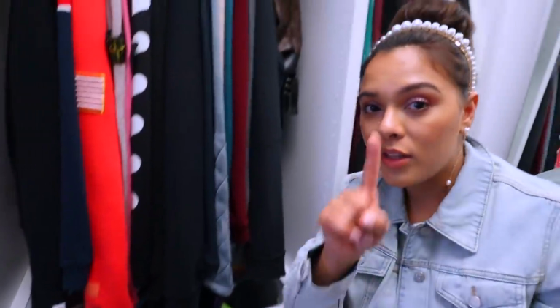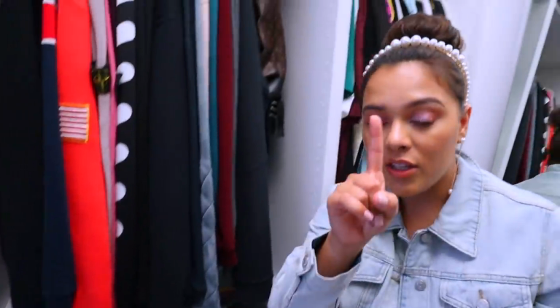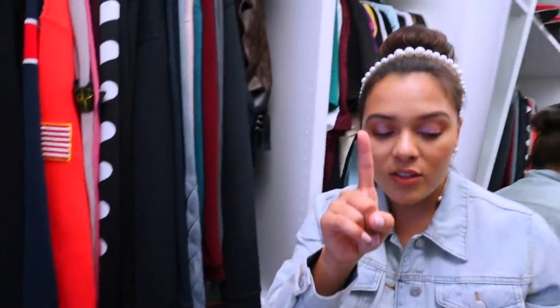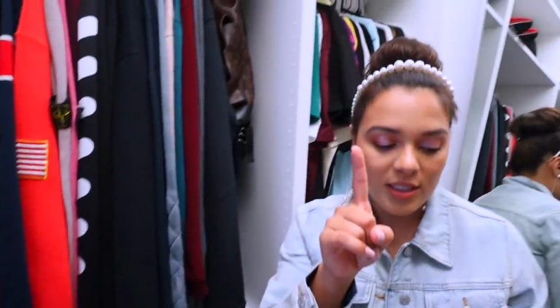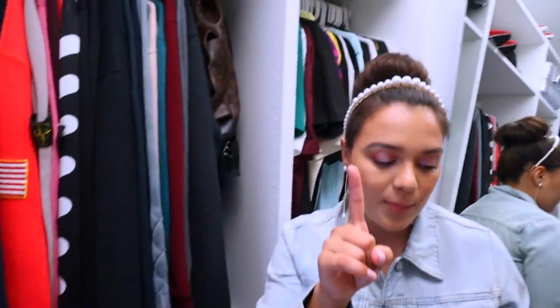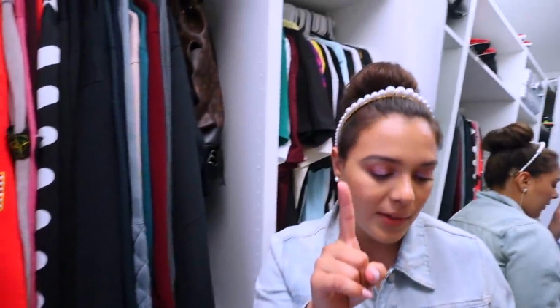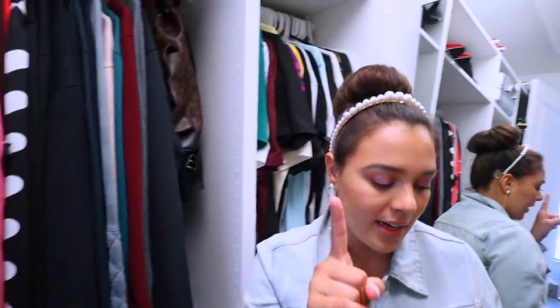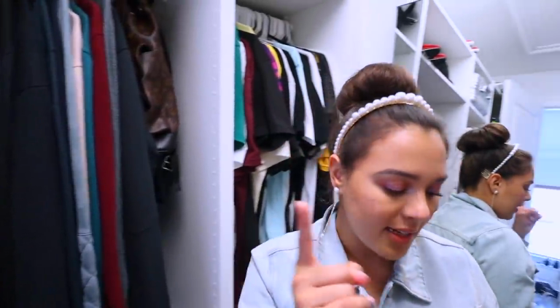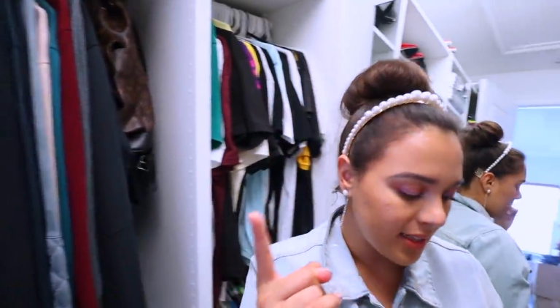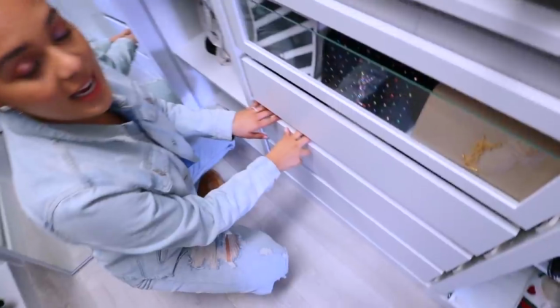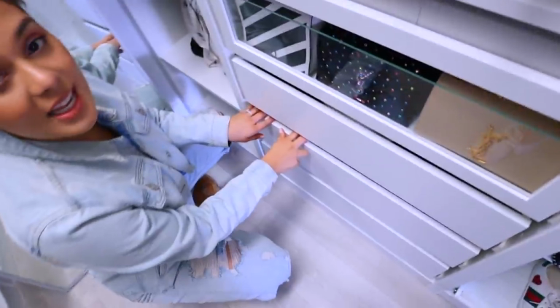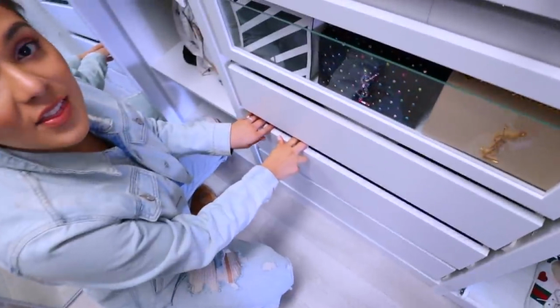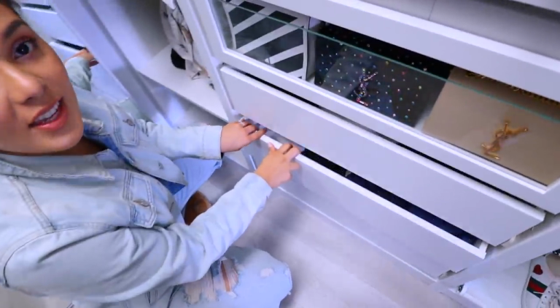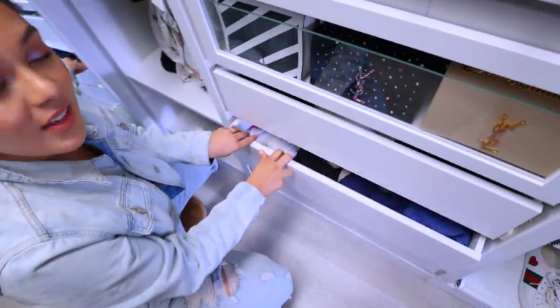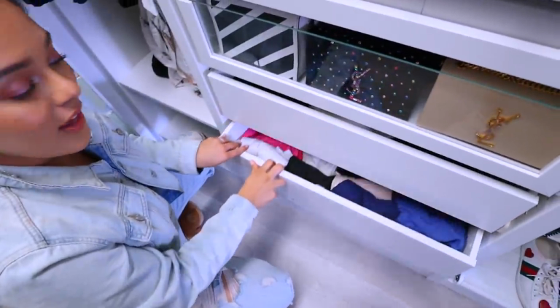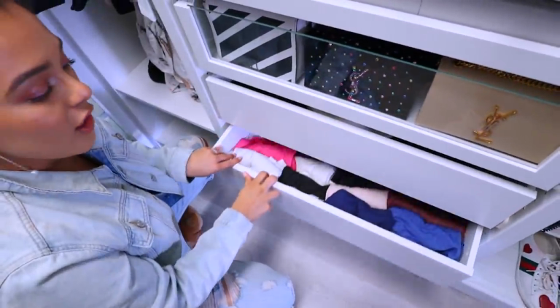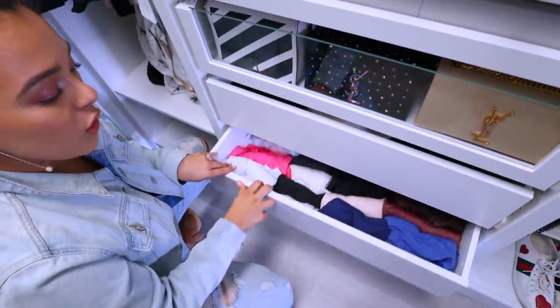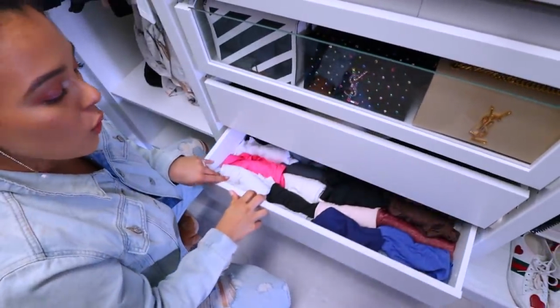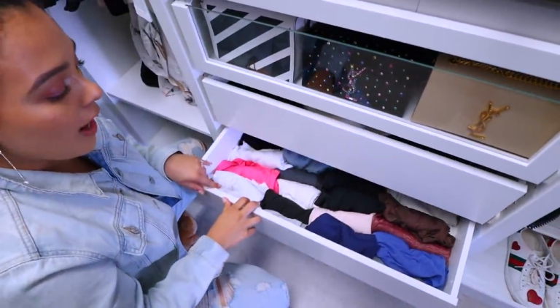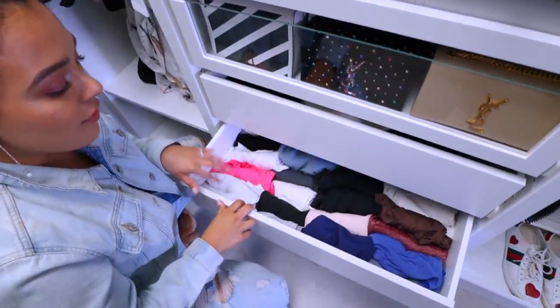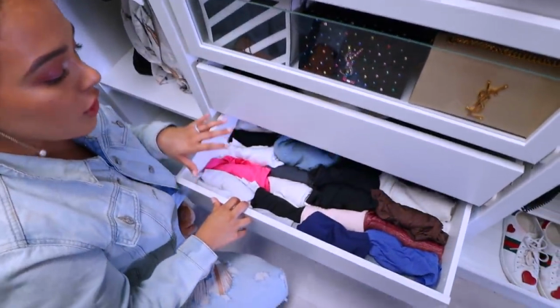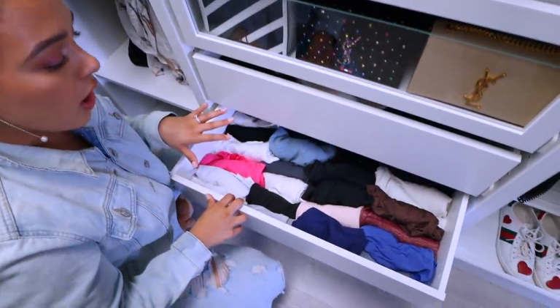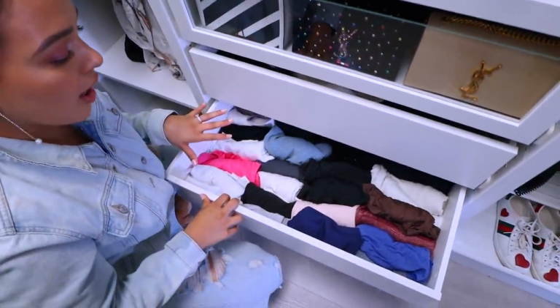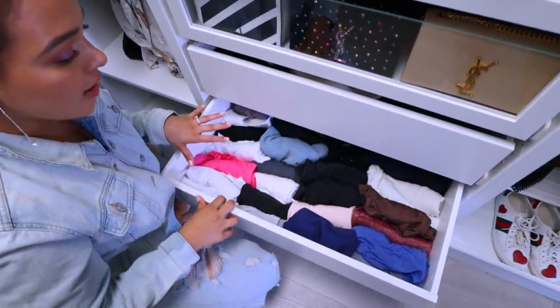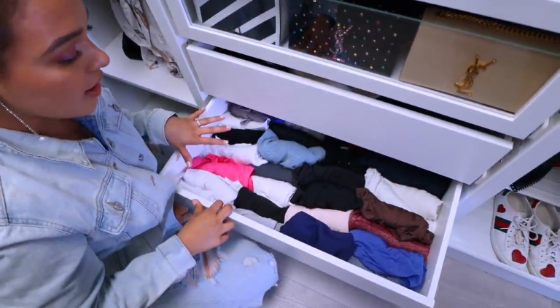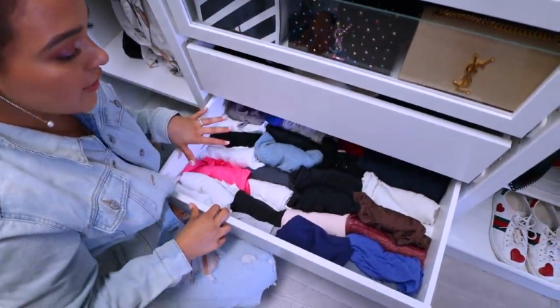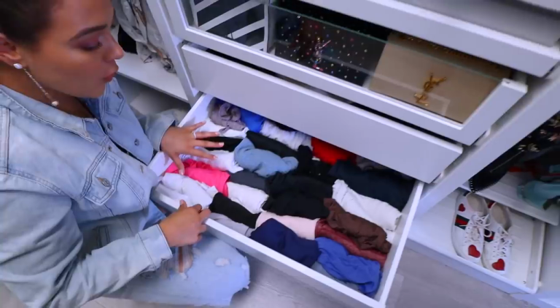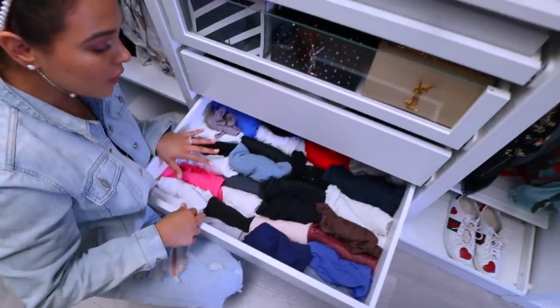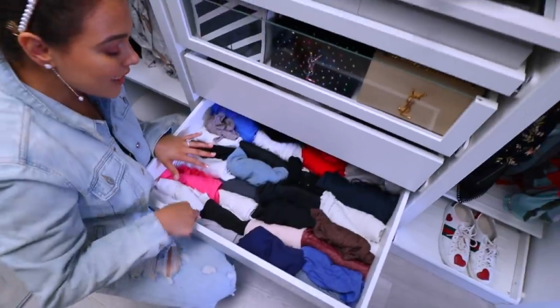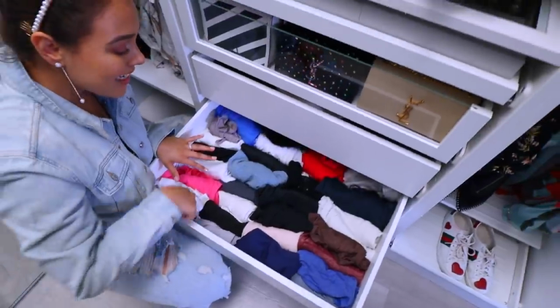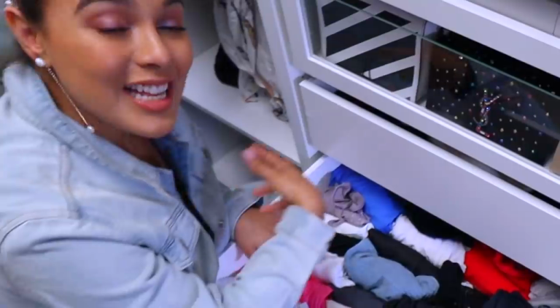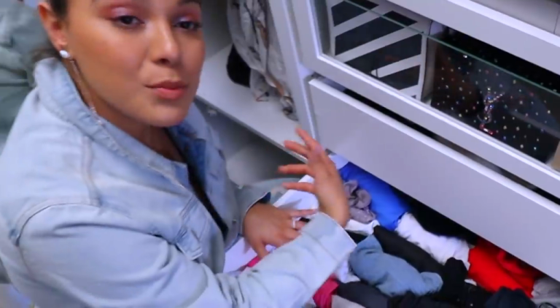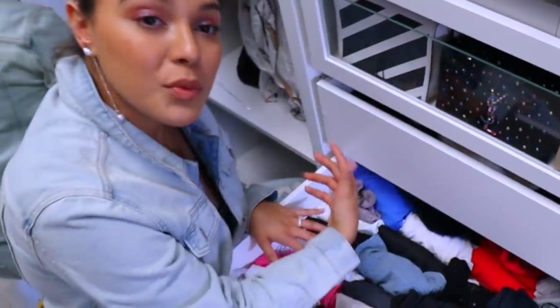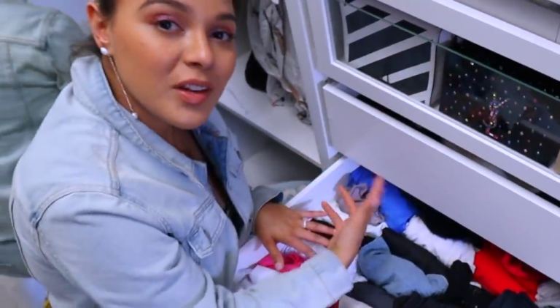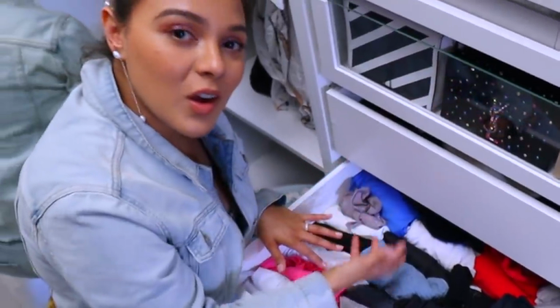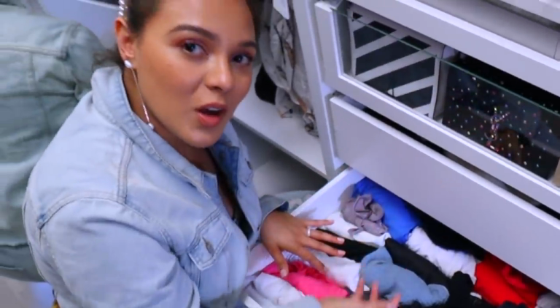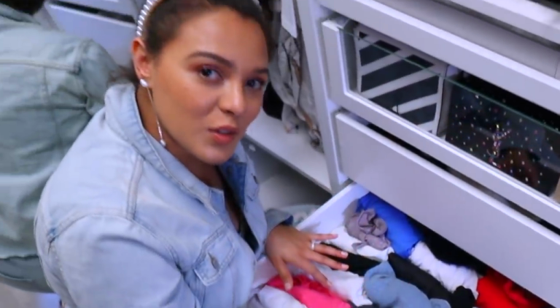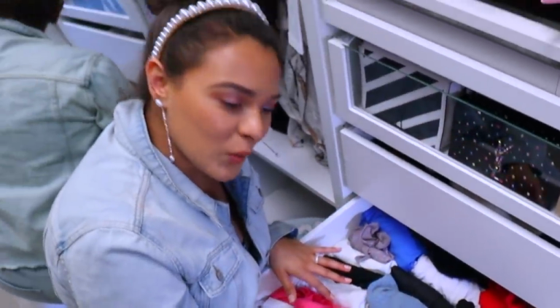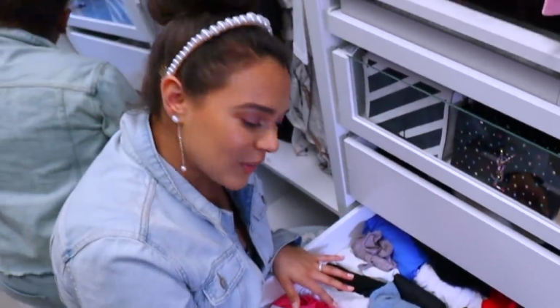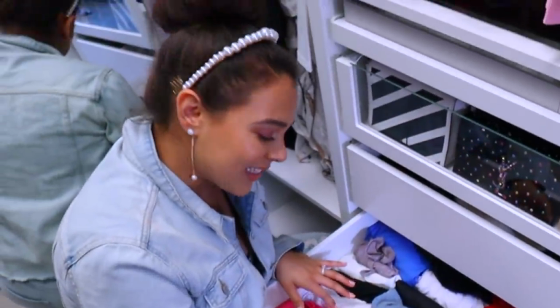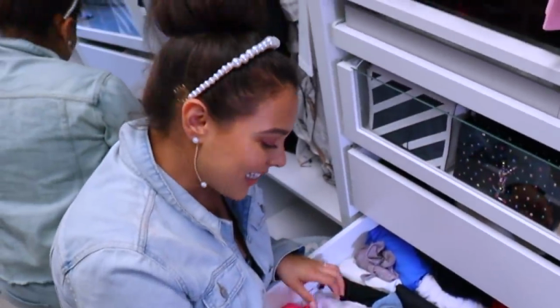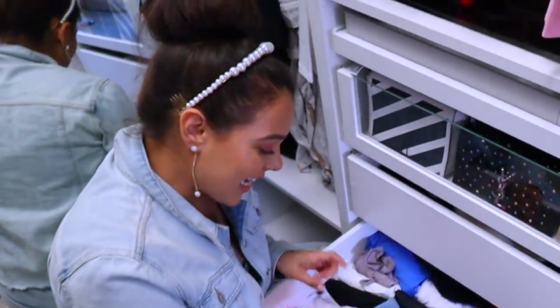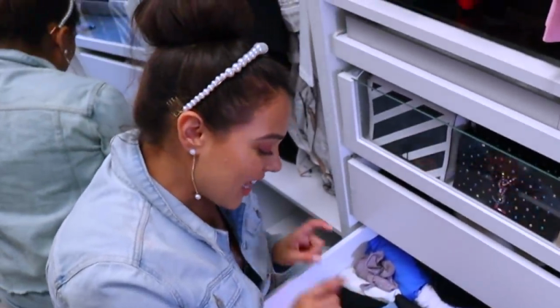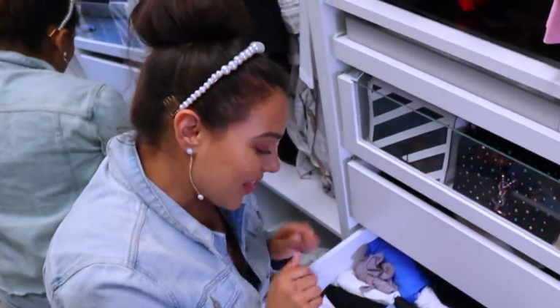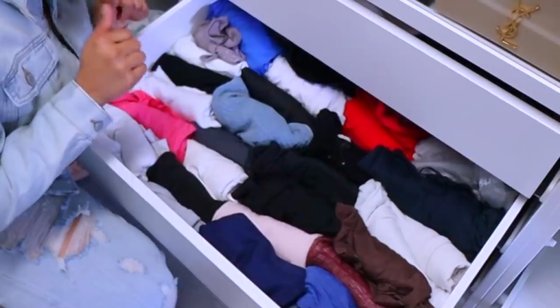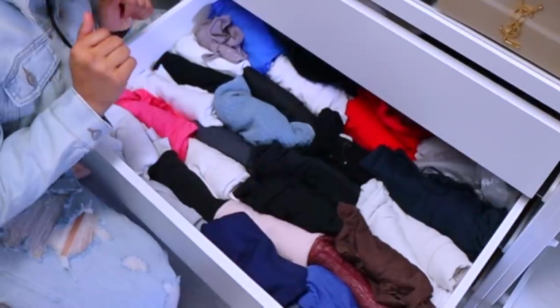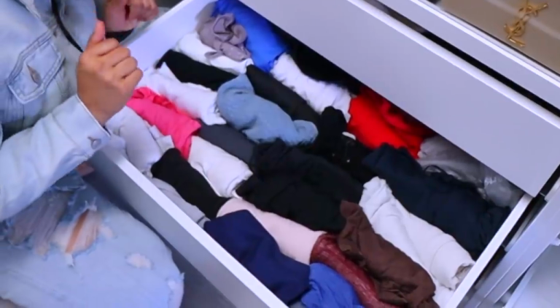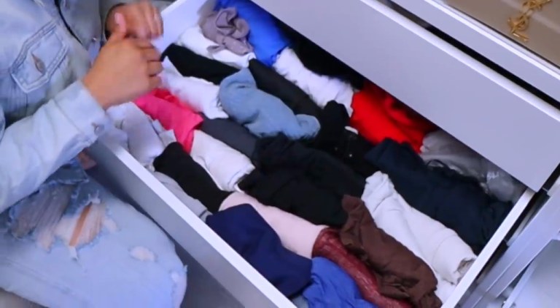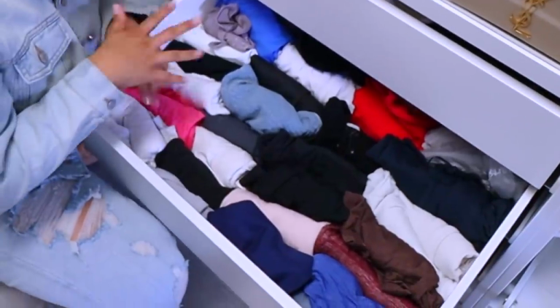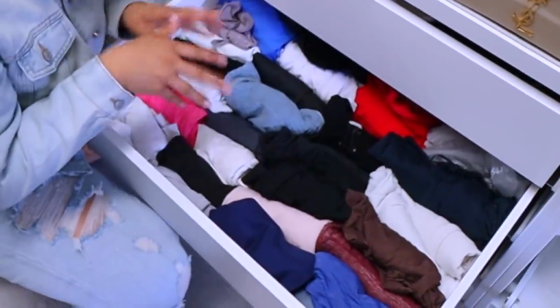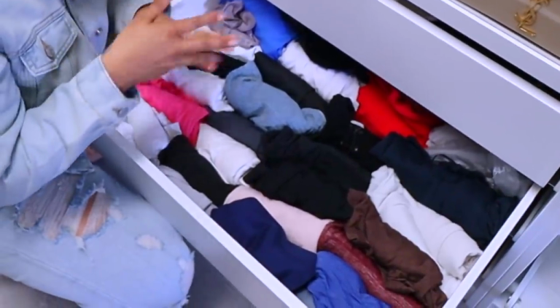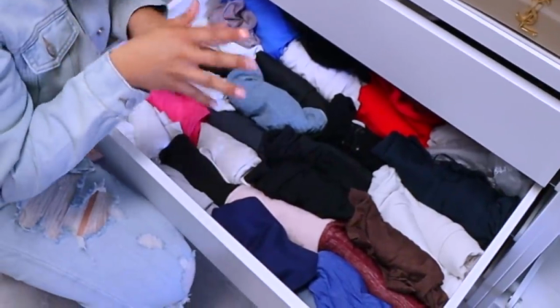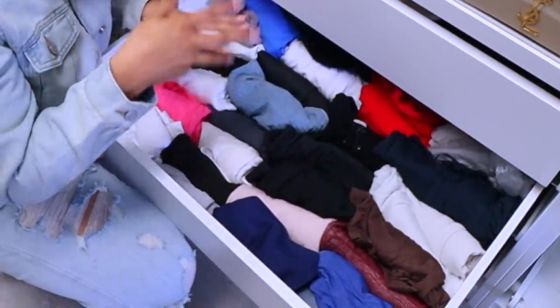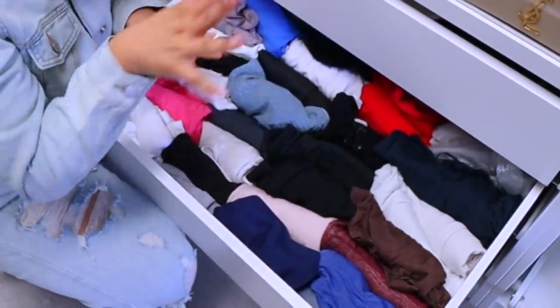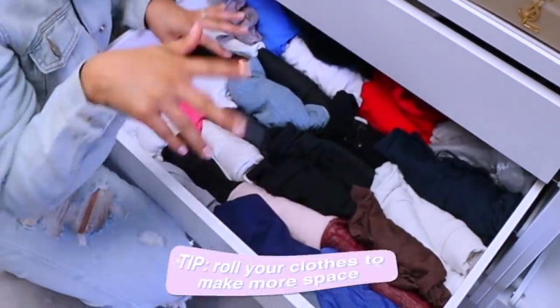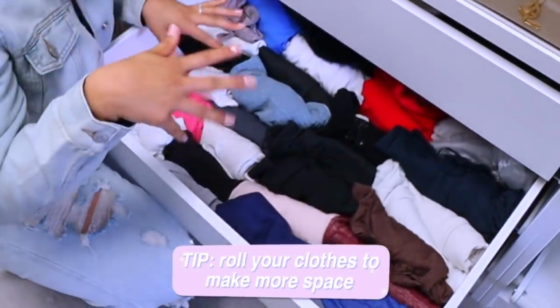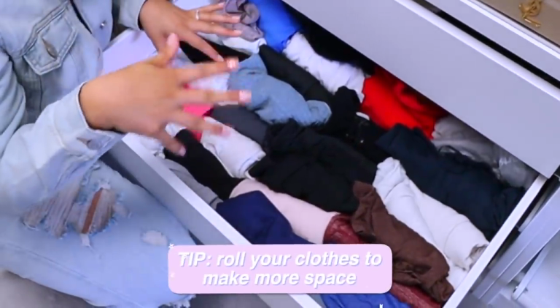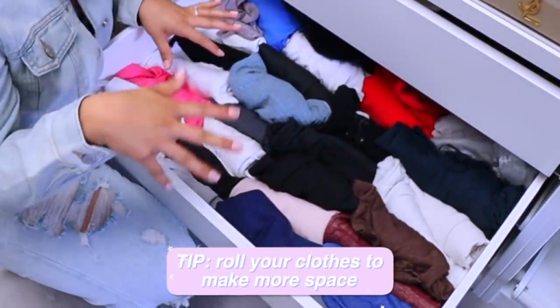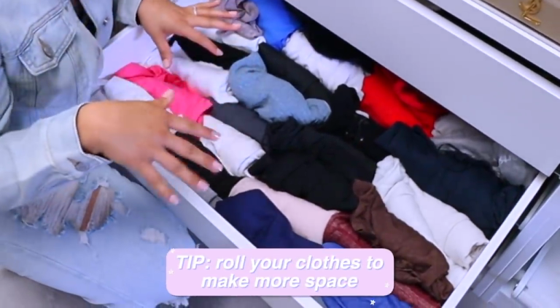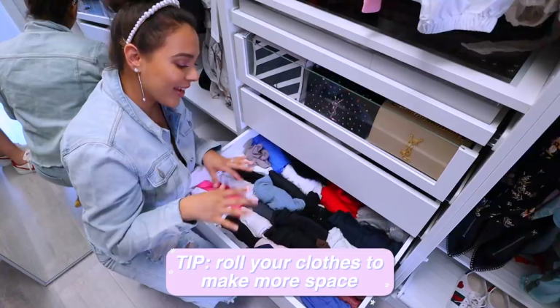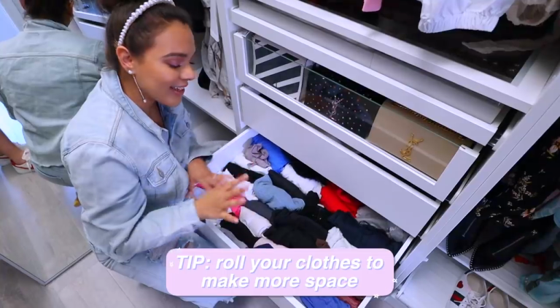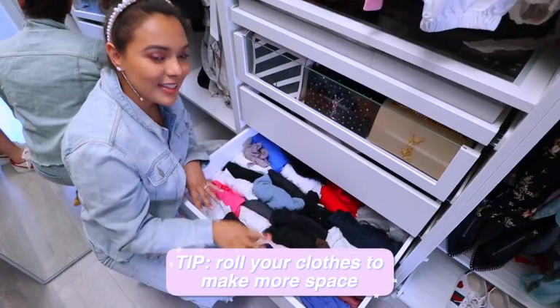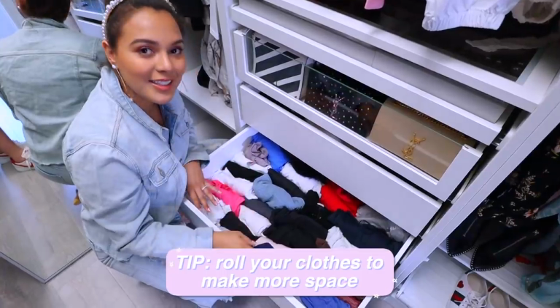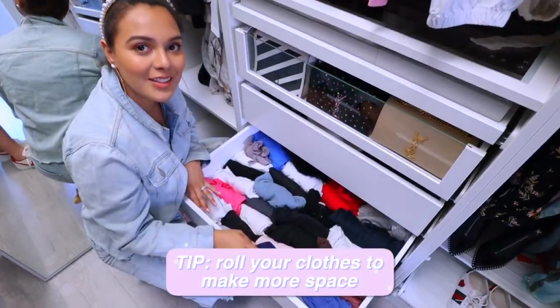One little tip: anything that you have a lot of, fold it. As Marie Kondo would say, the roly-poly vertical way. It's the best way because you can see everything instead of stacking.